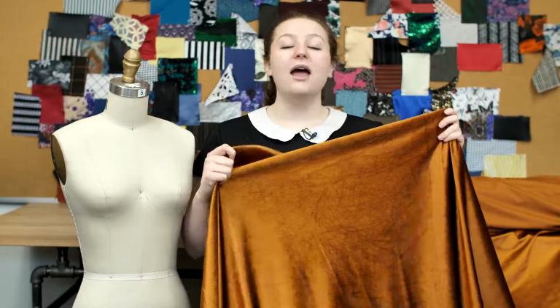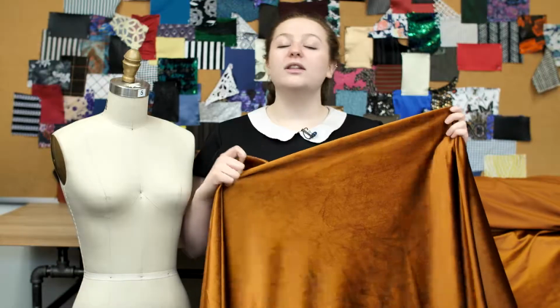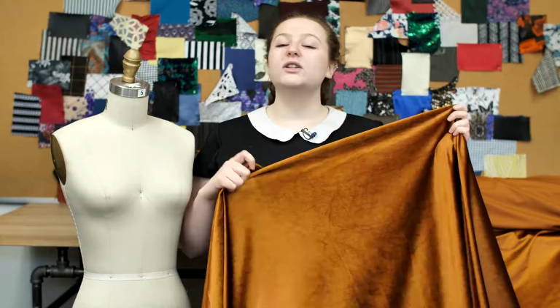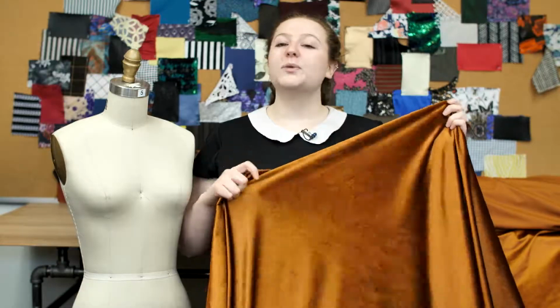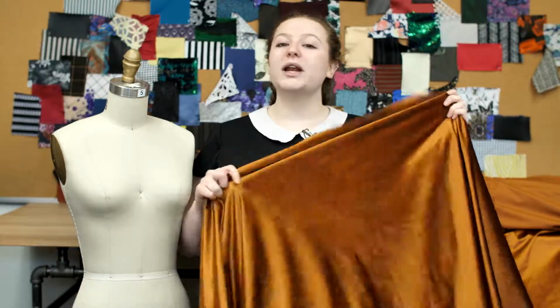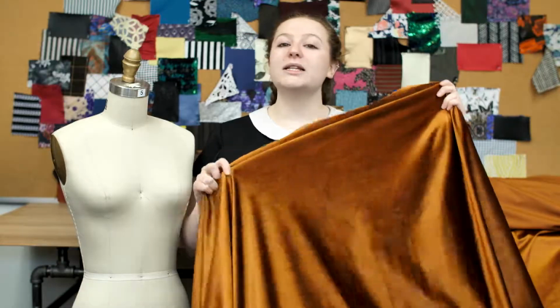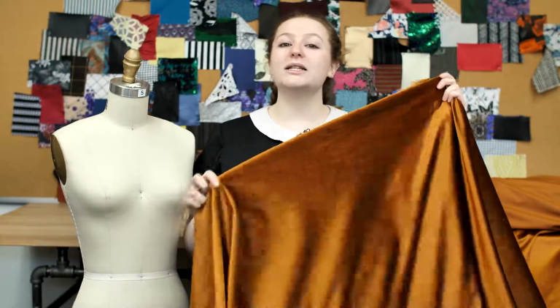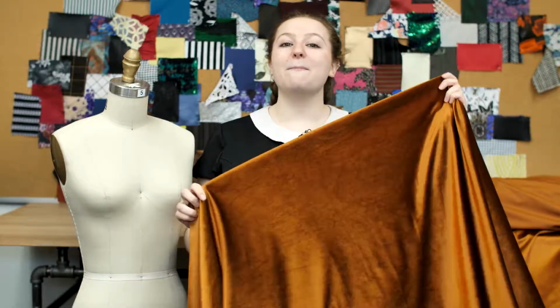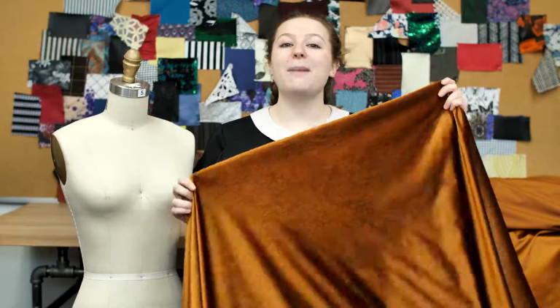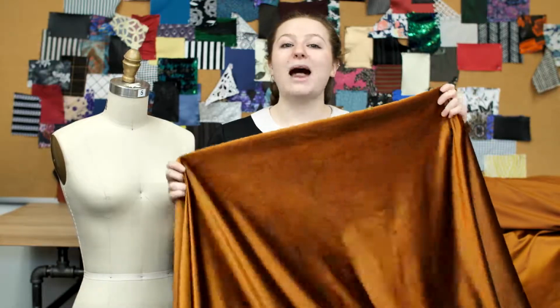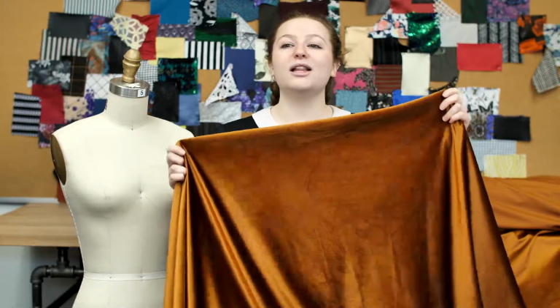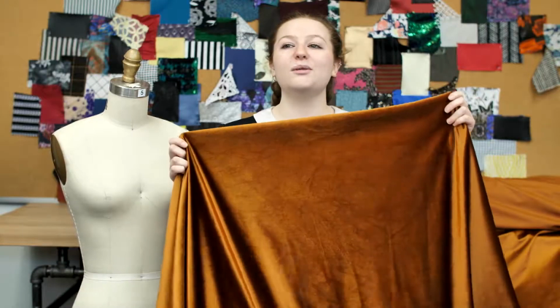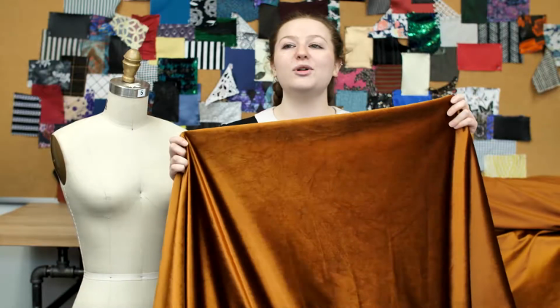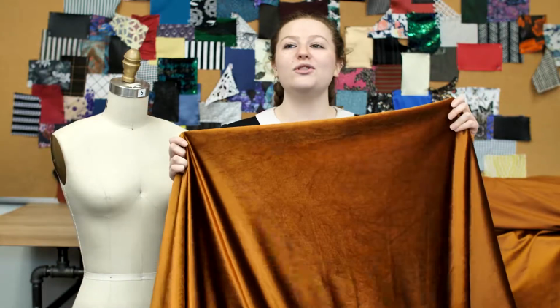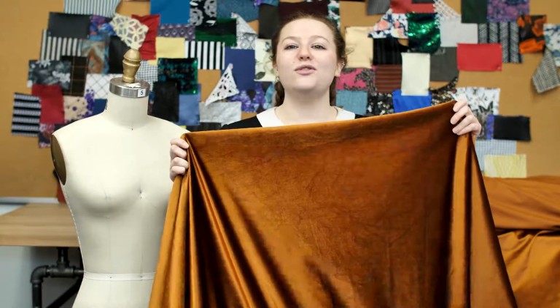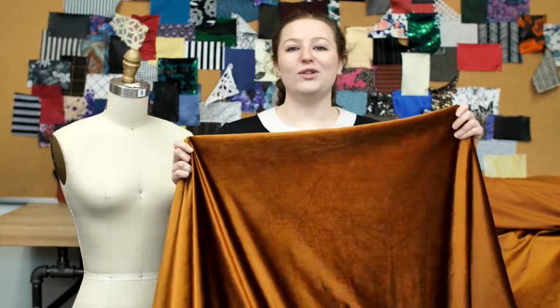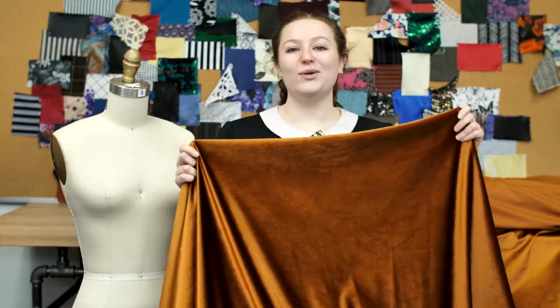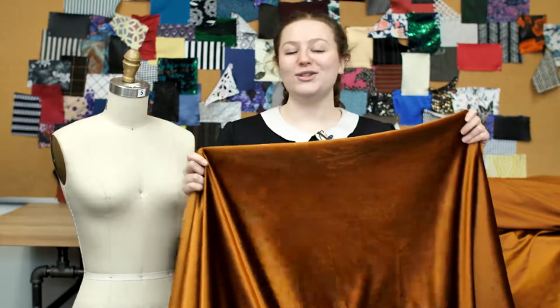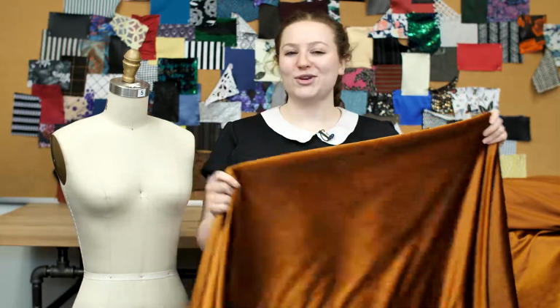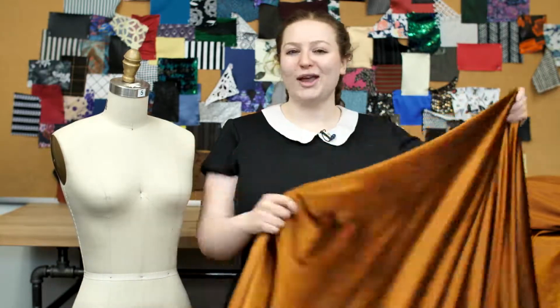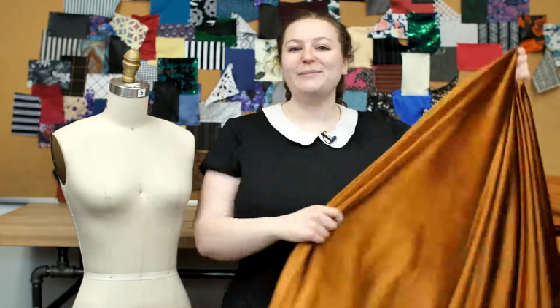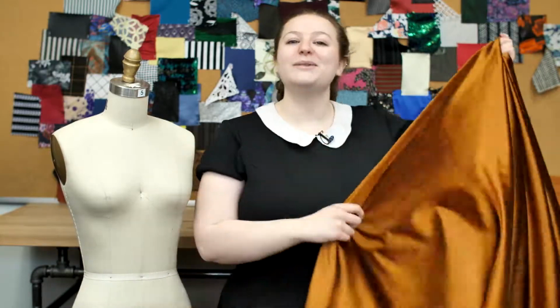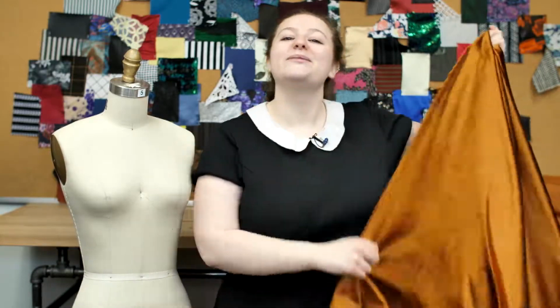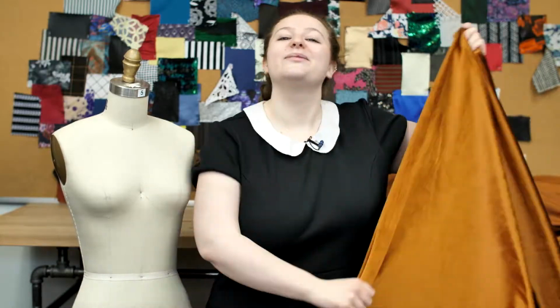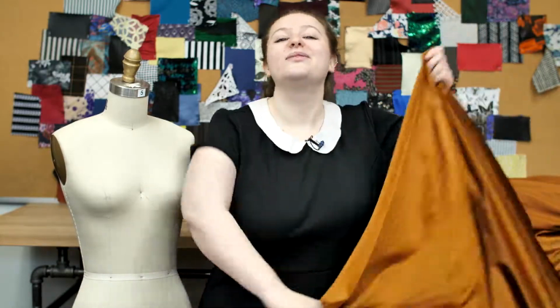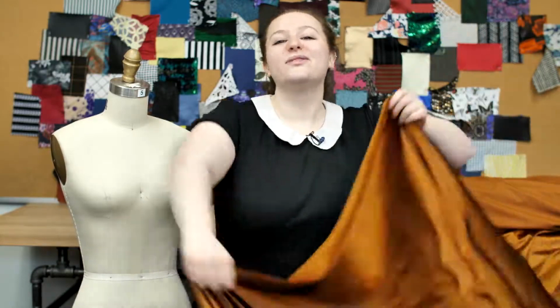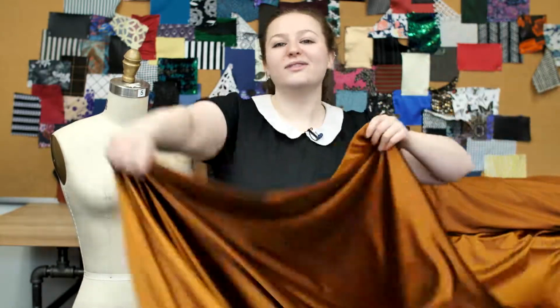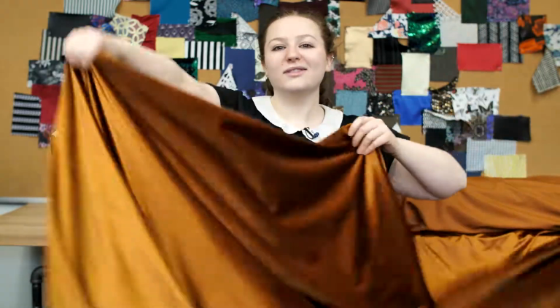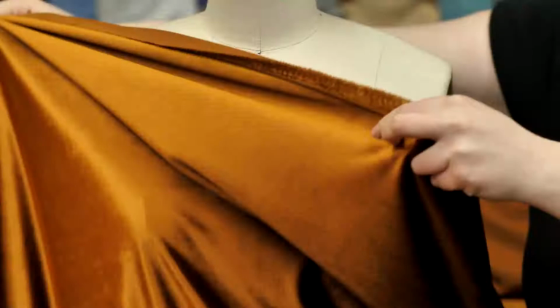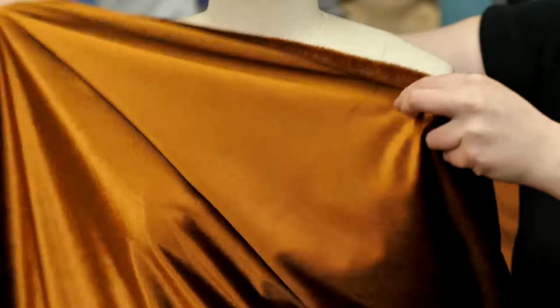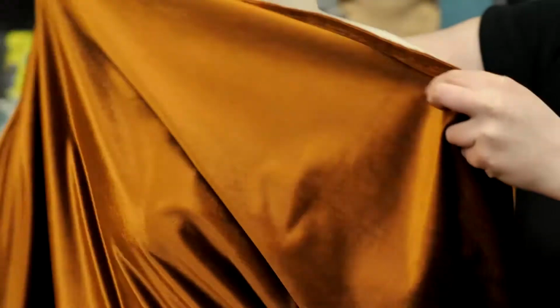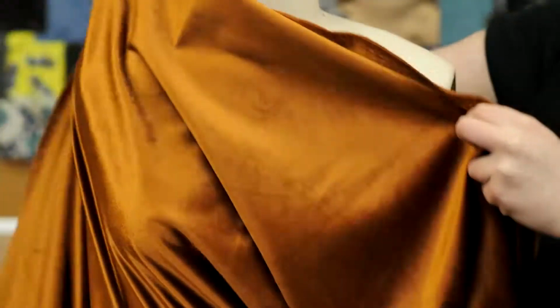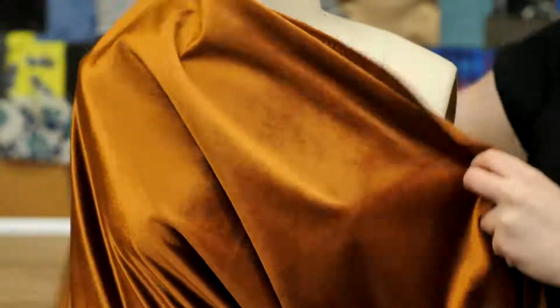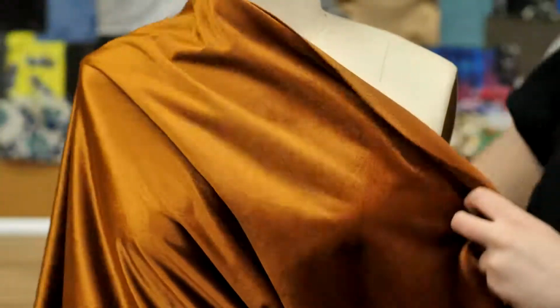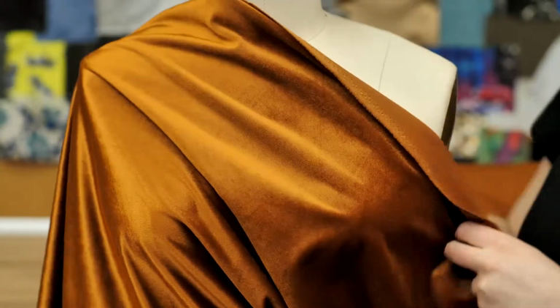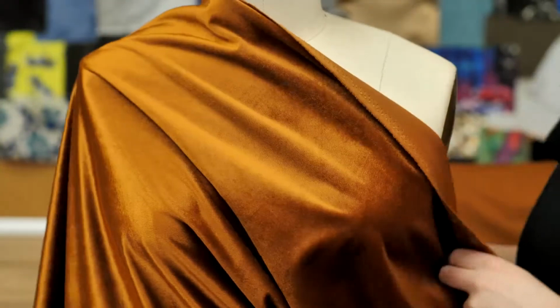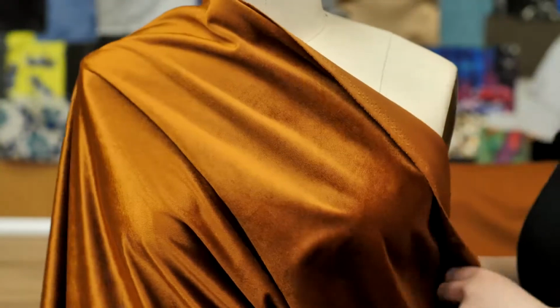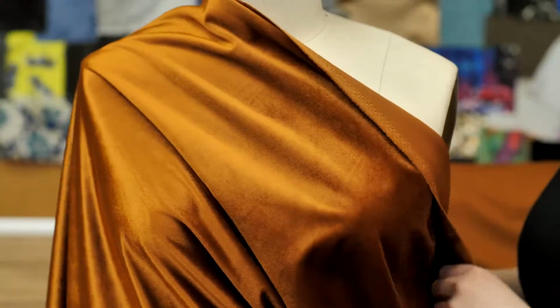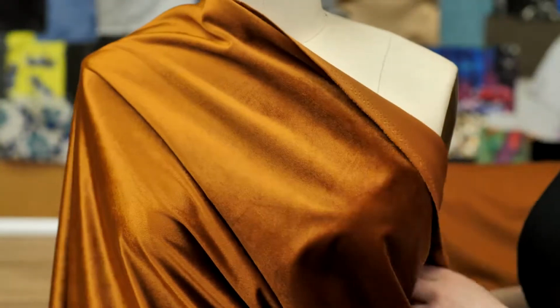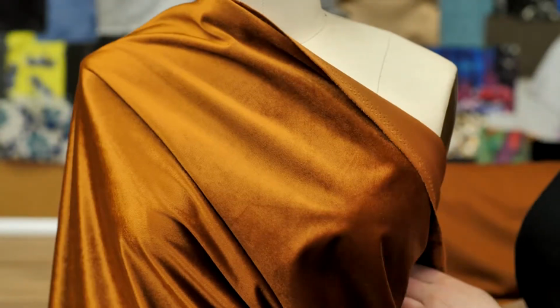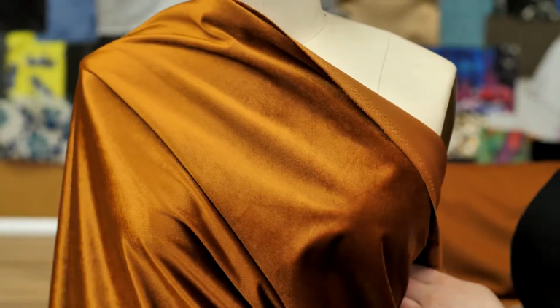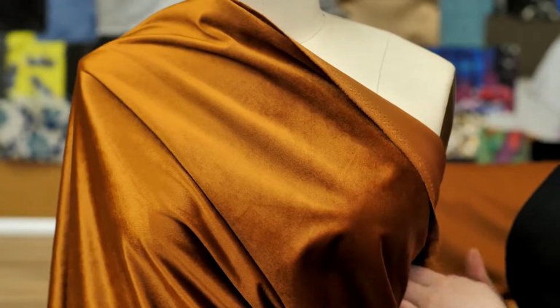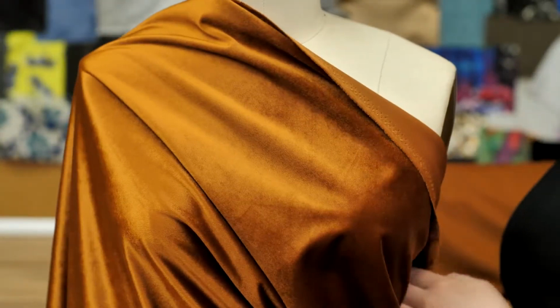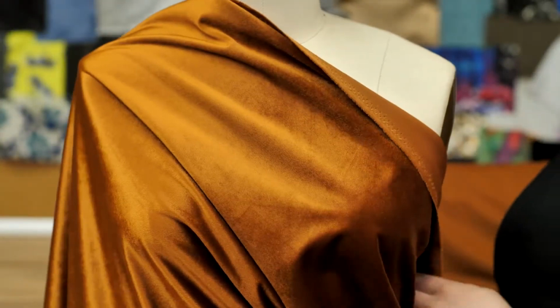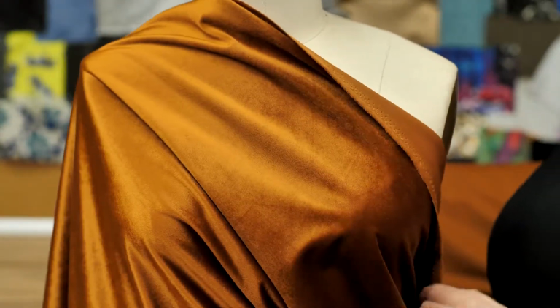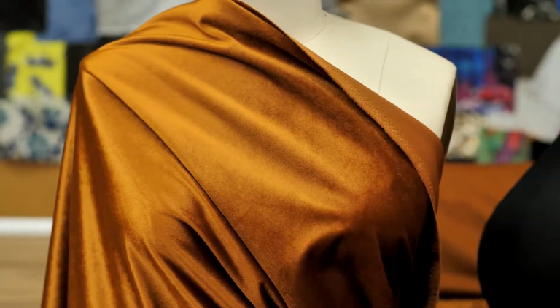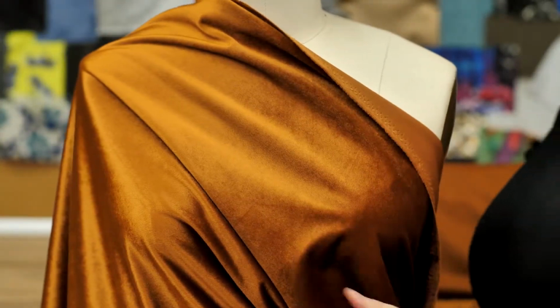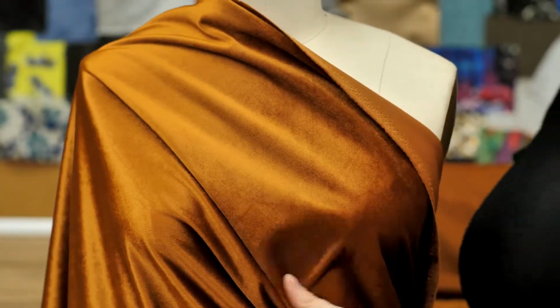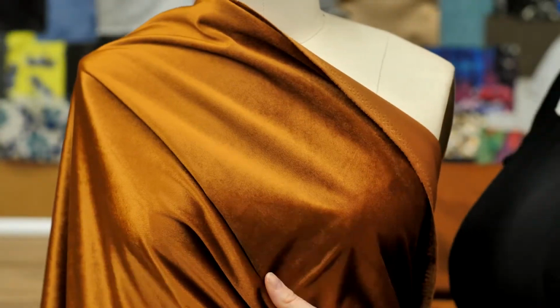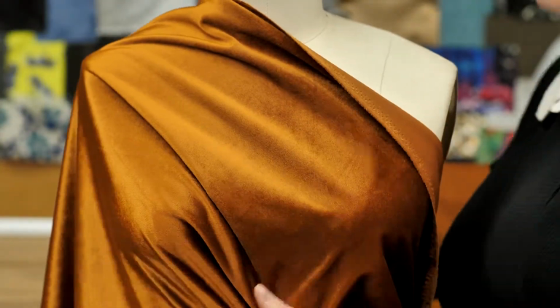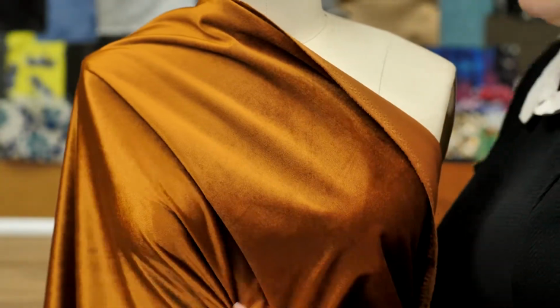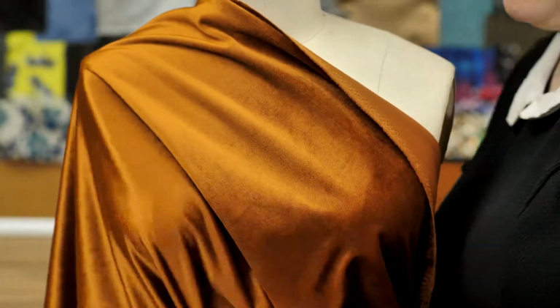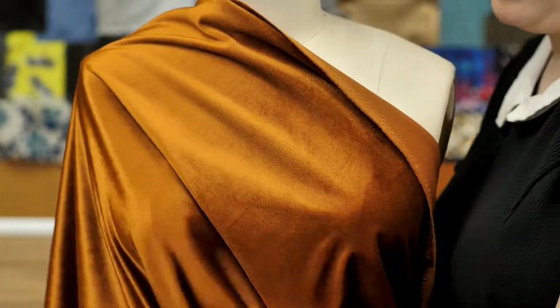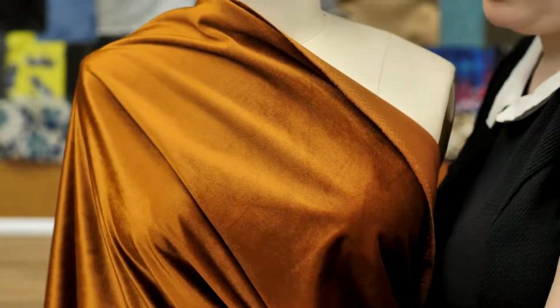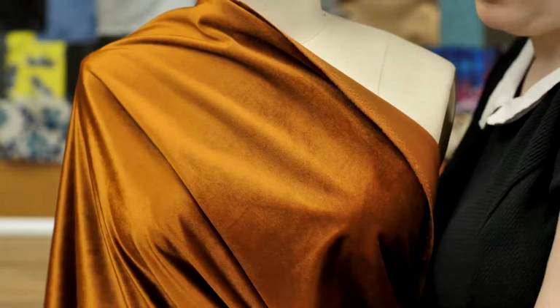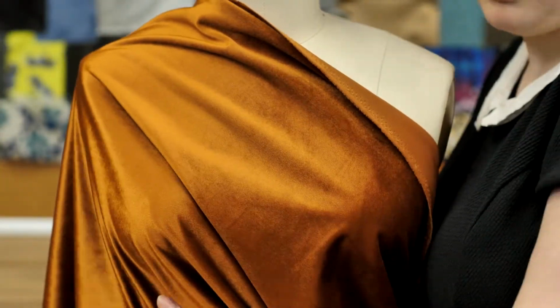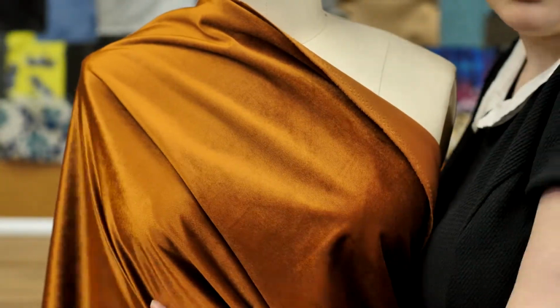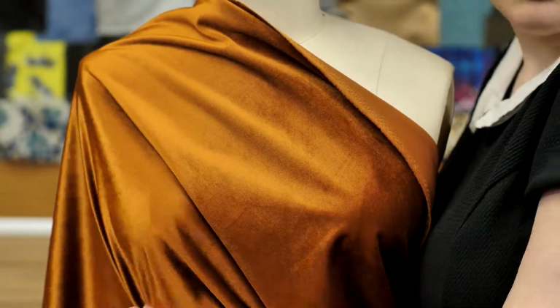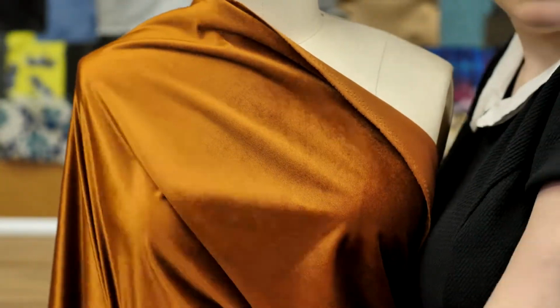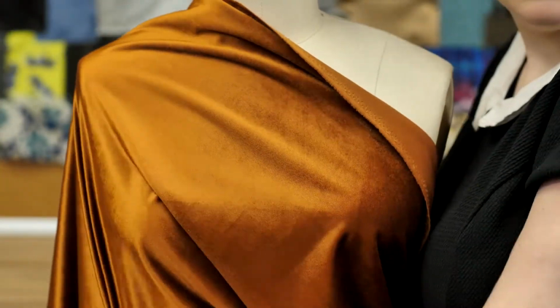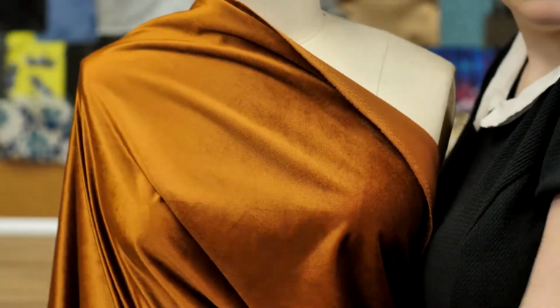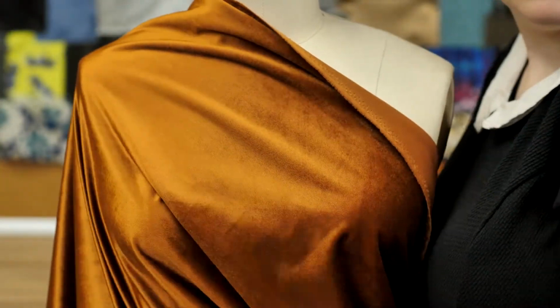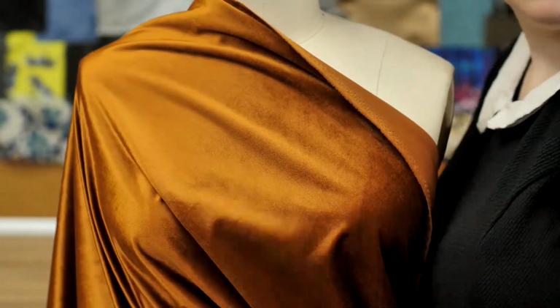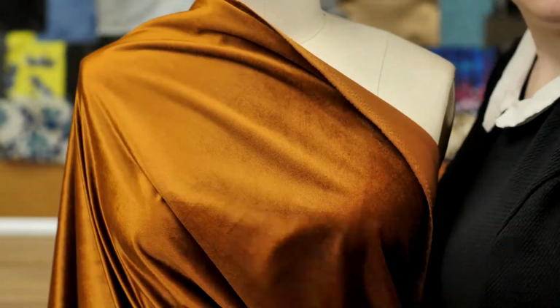This product has a malleable, fluid drape, and this velvet has a short but very soft pile. It's almost like suede.